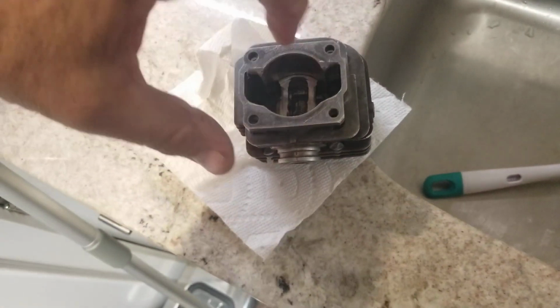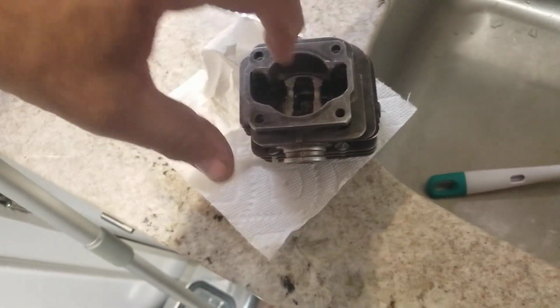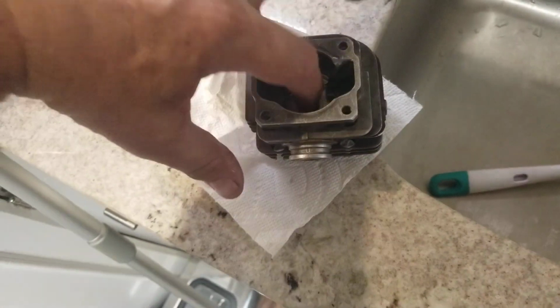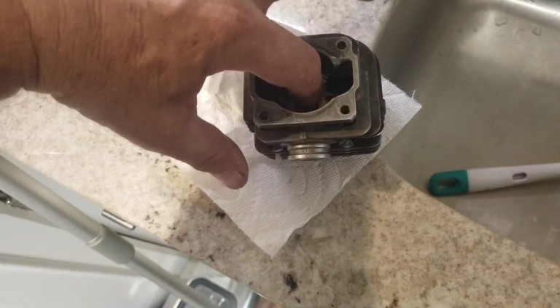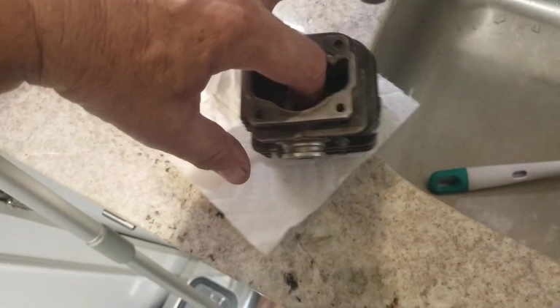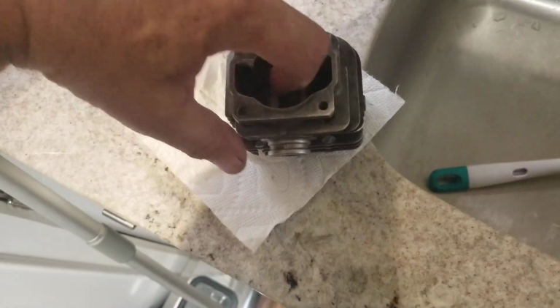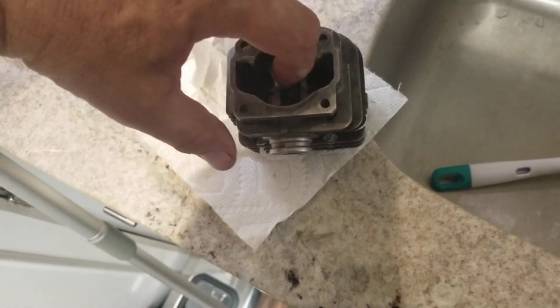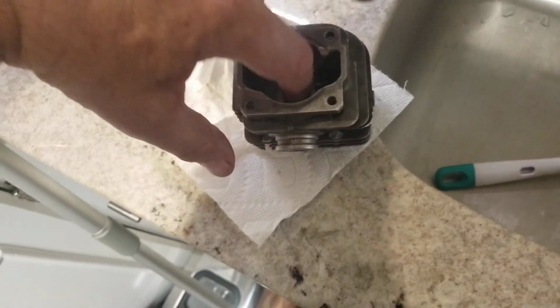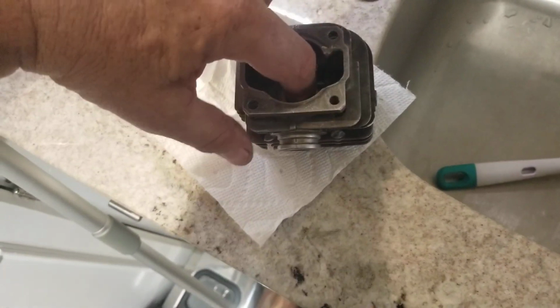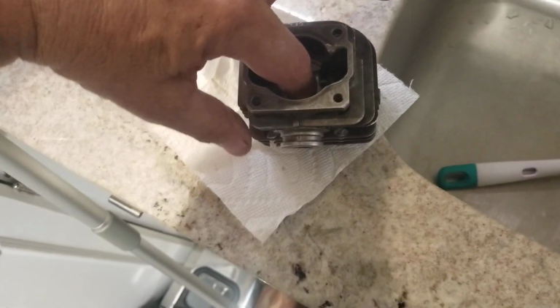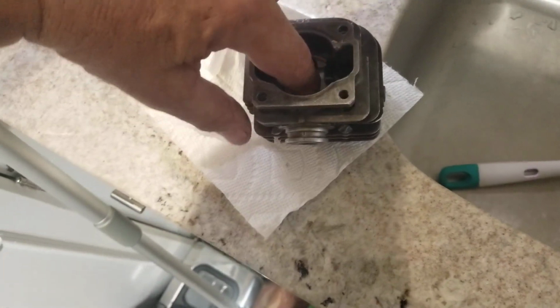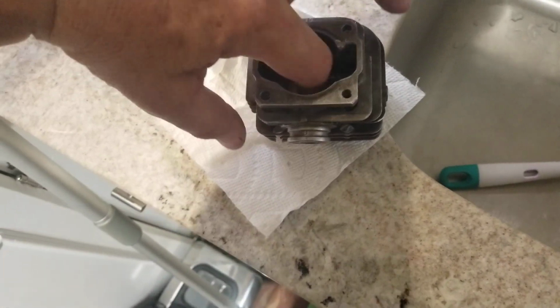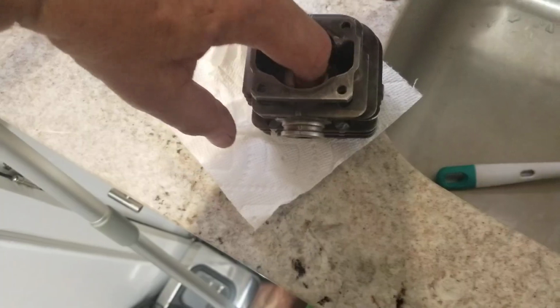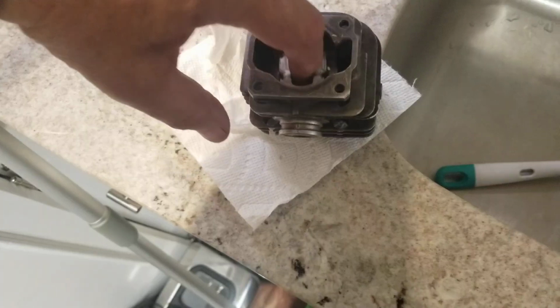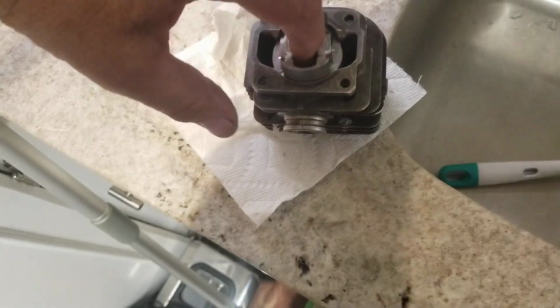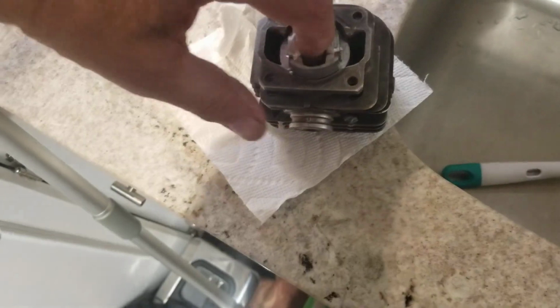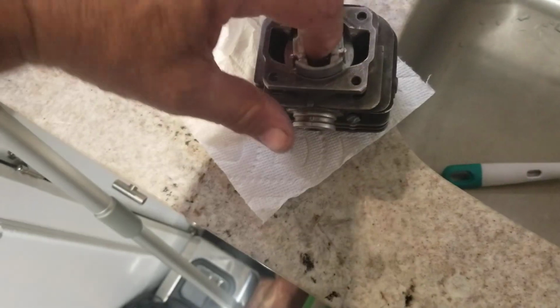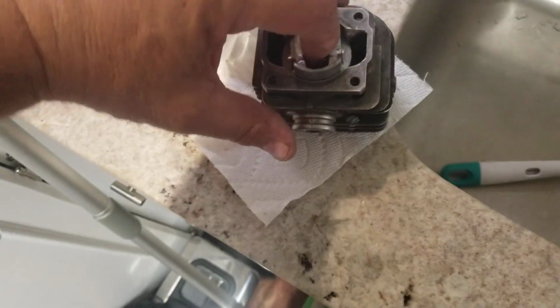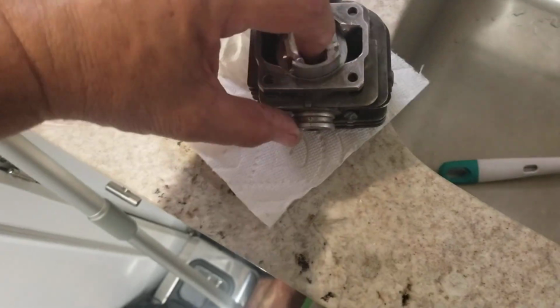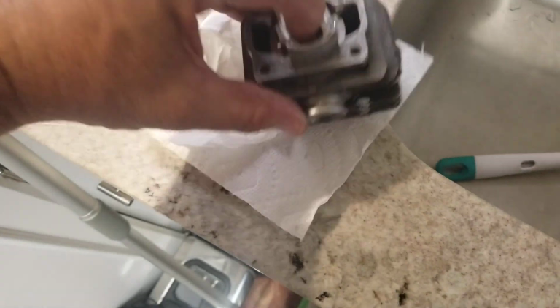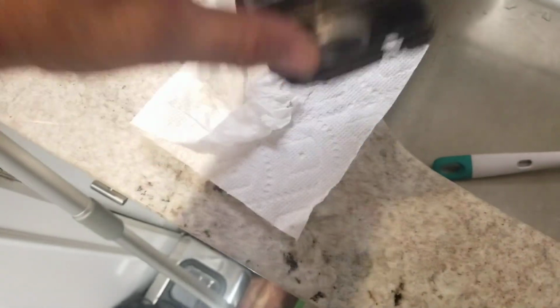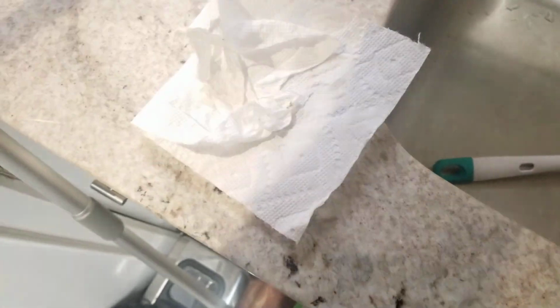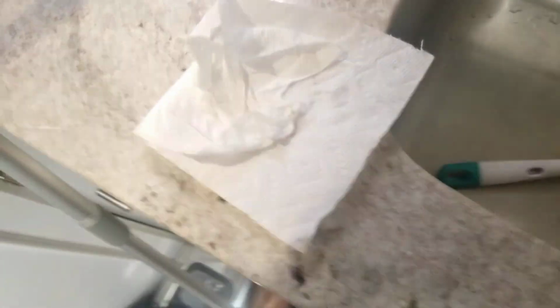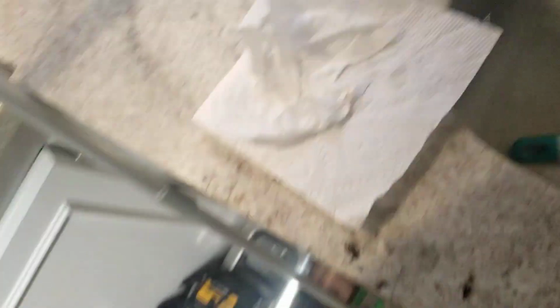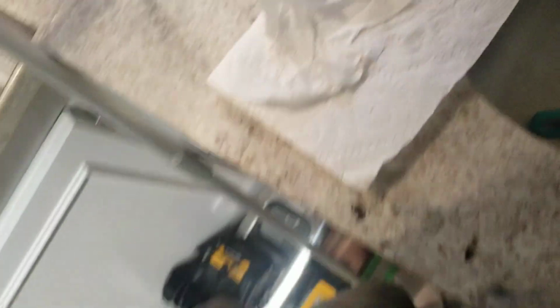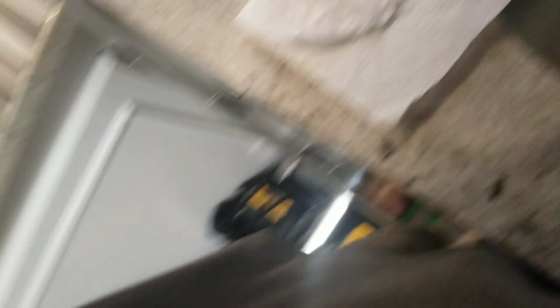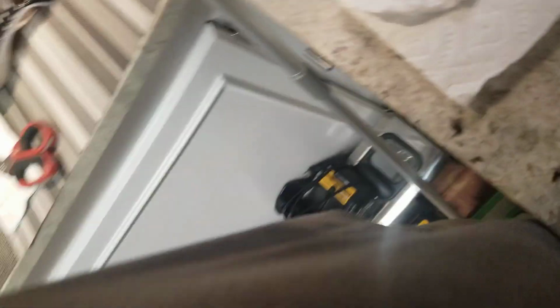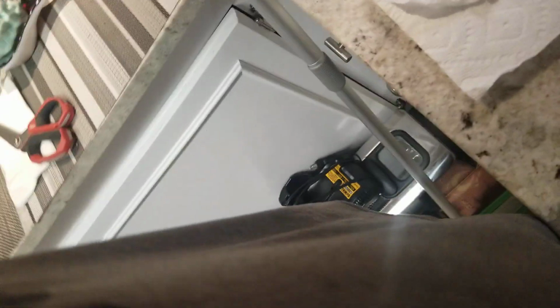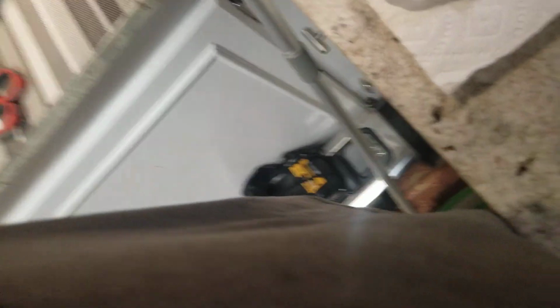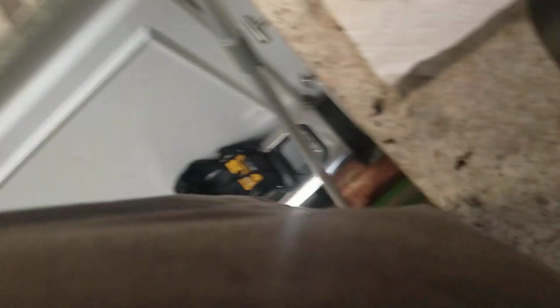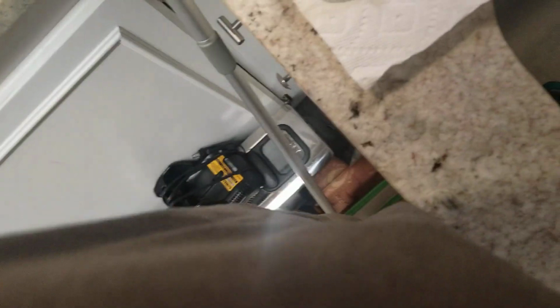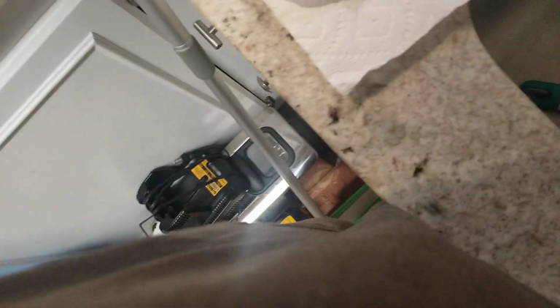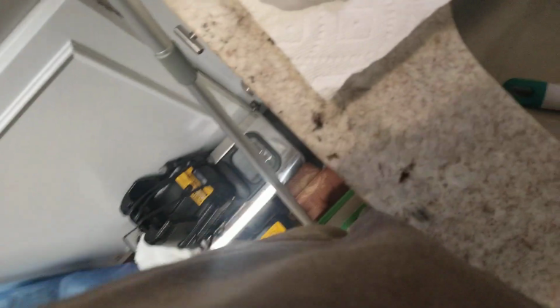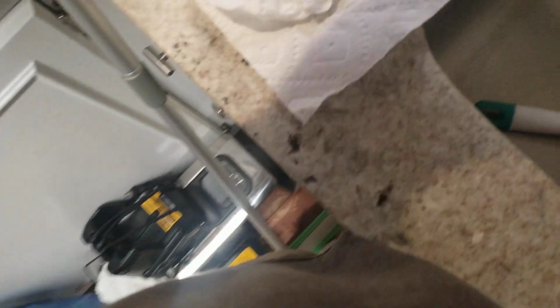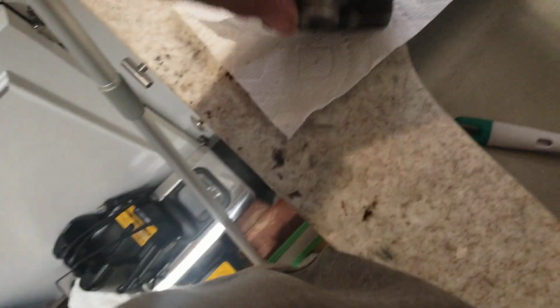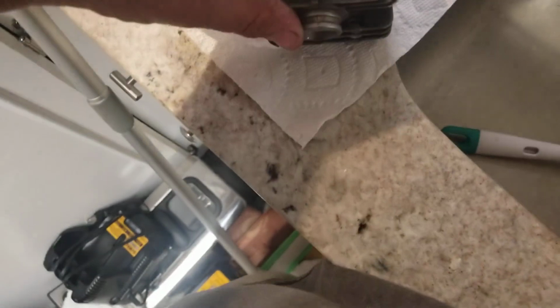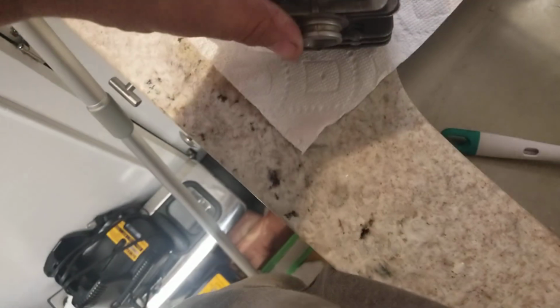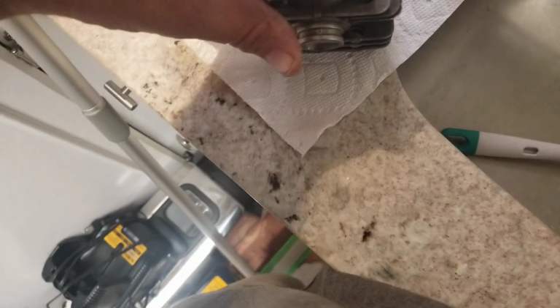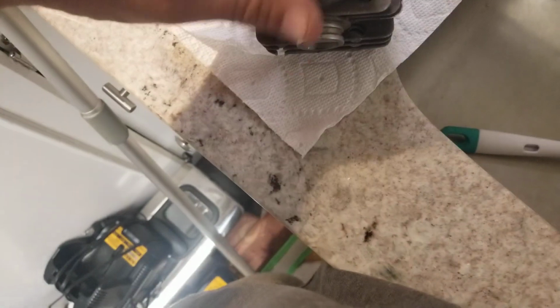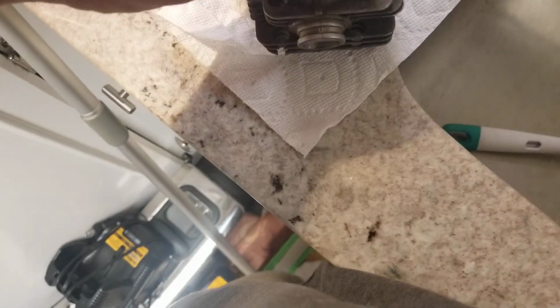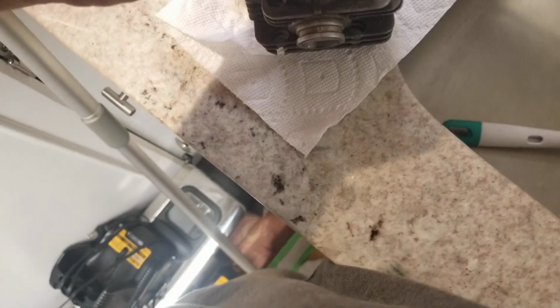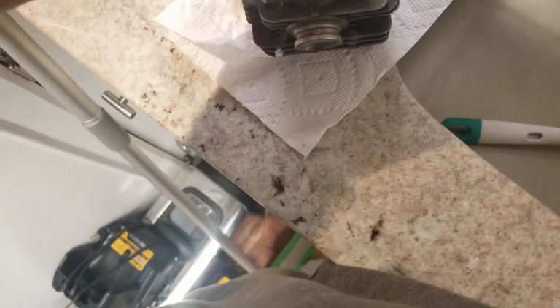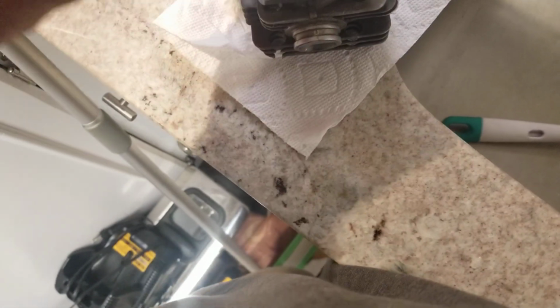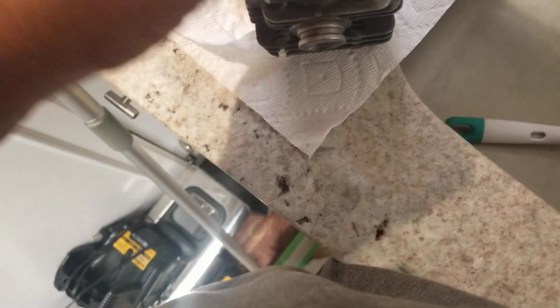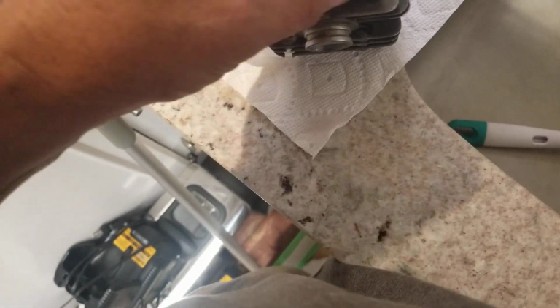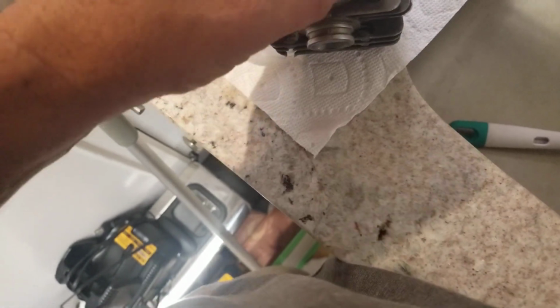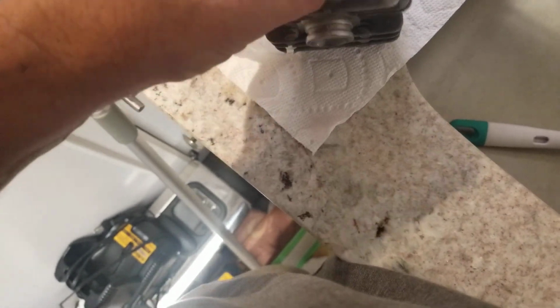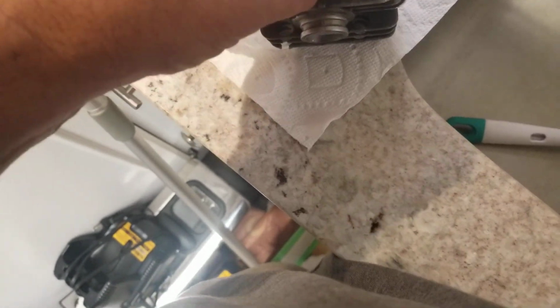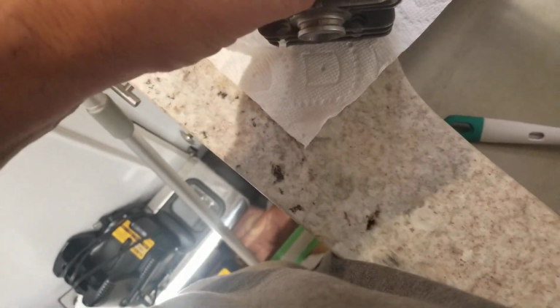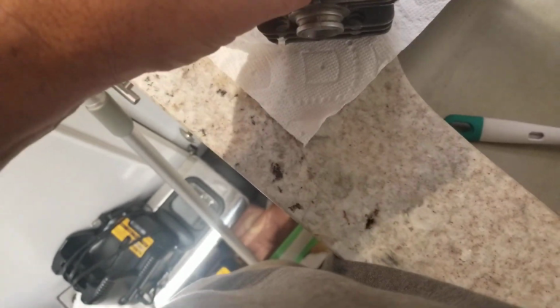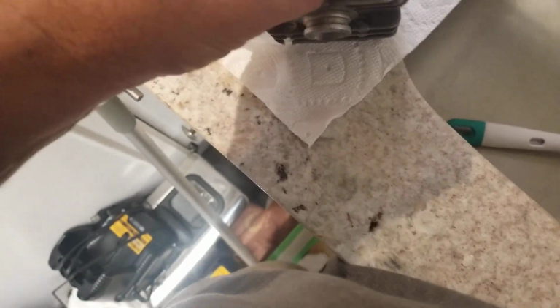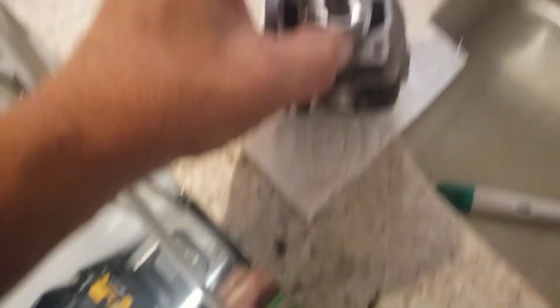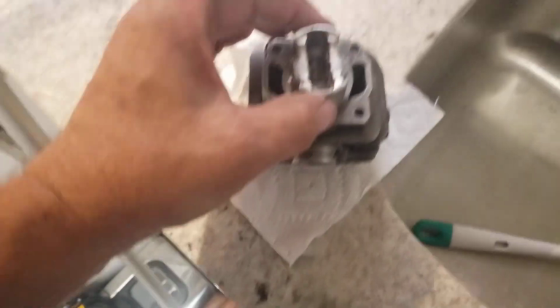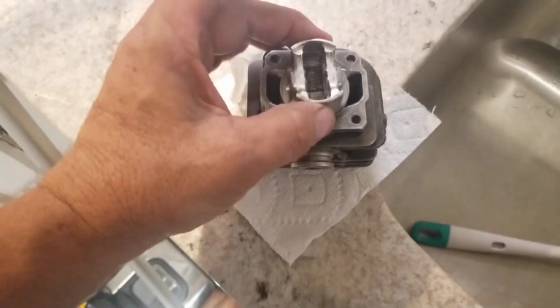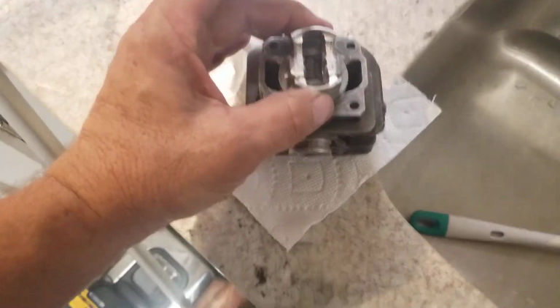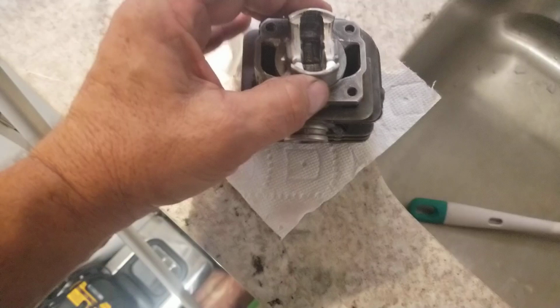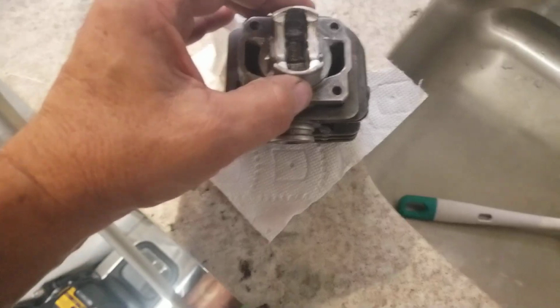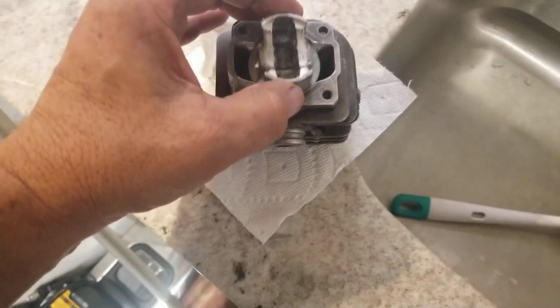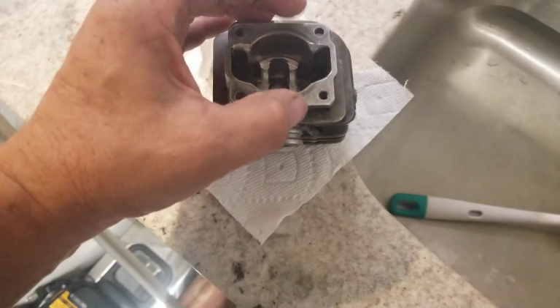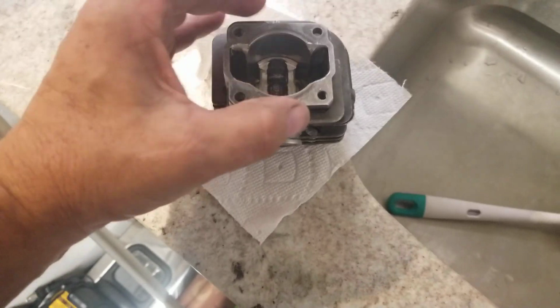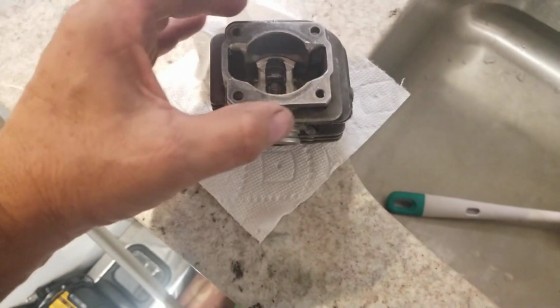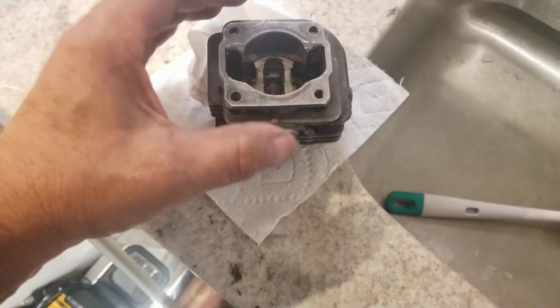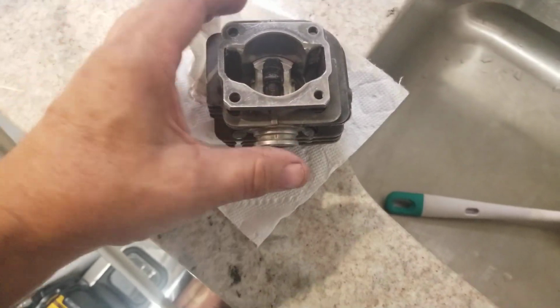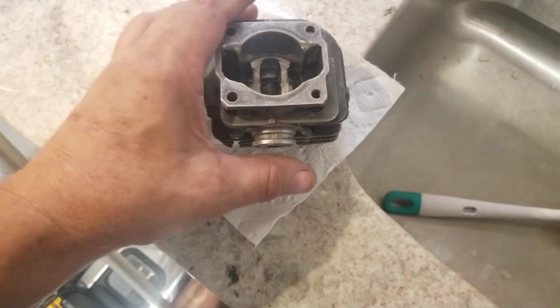That means it's got enough clearance to move freely. But when you cover it and it goes slow, that shows you that the clearance is very tight.